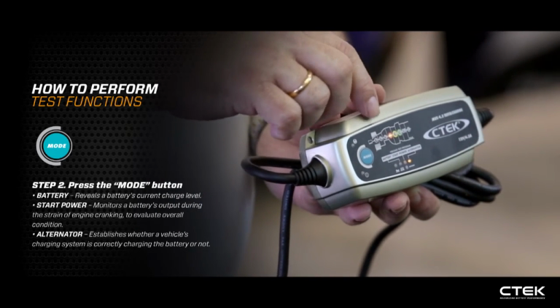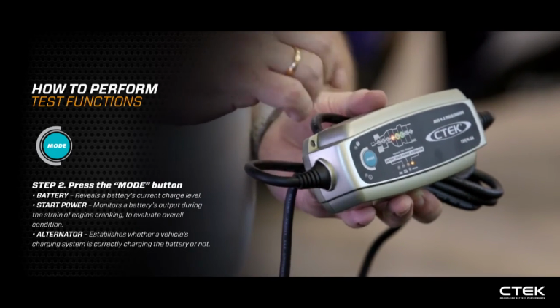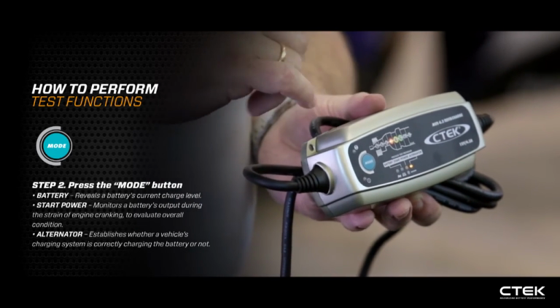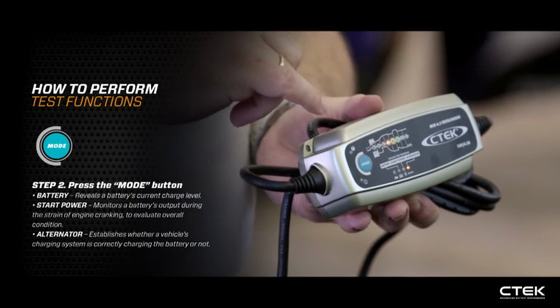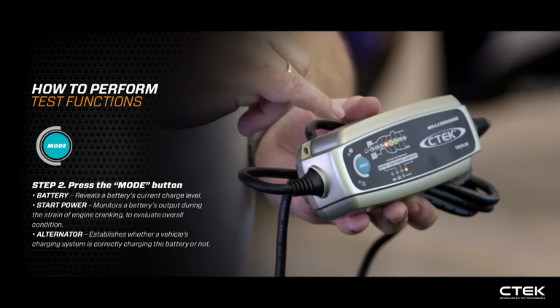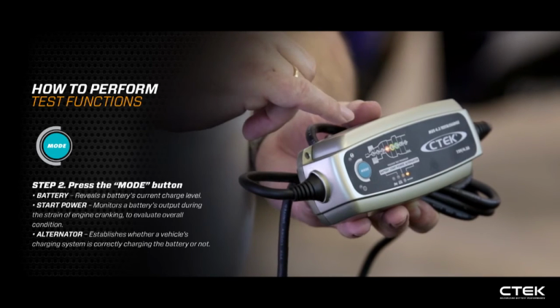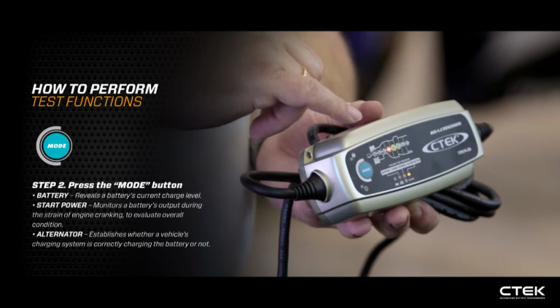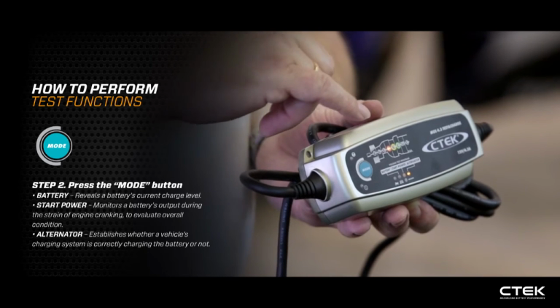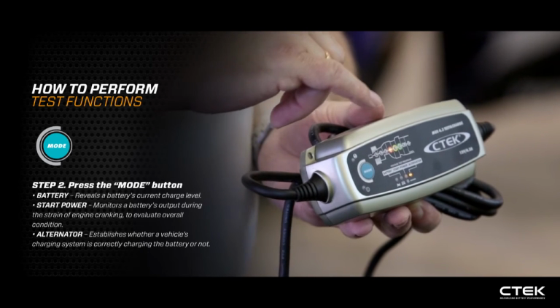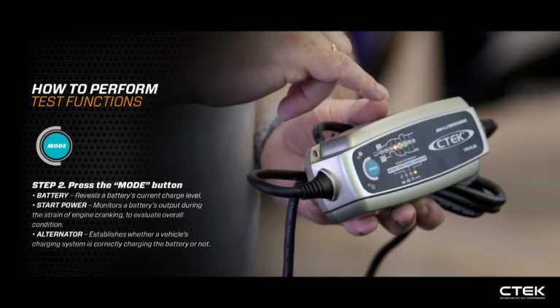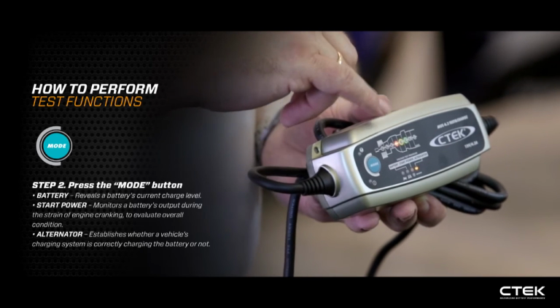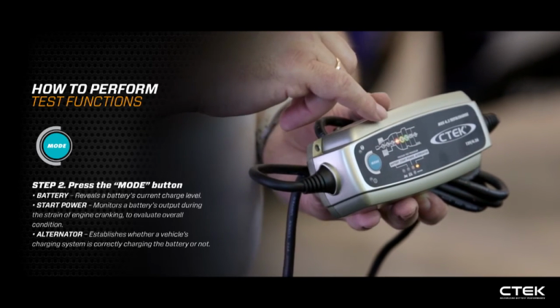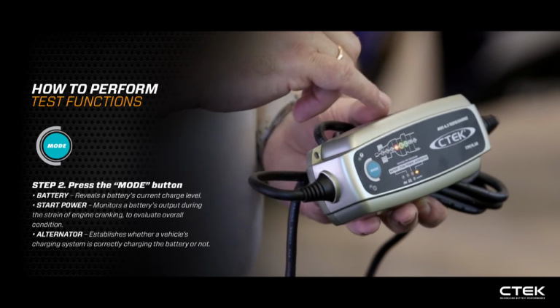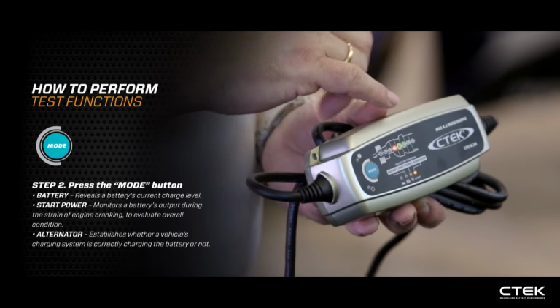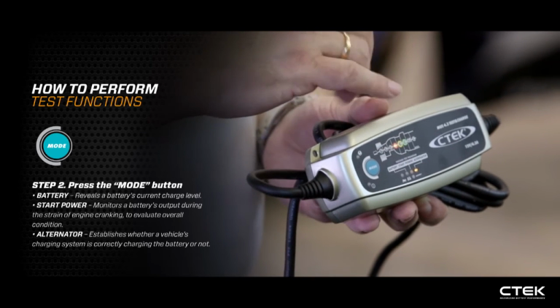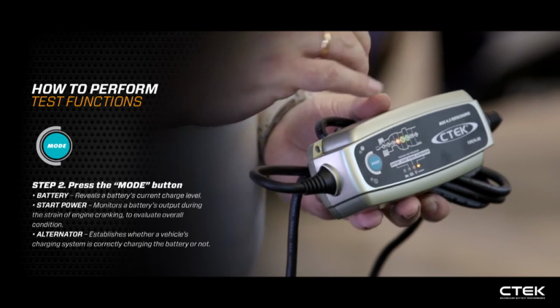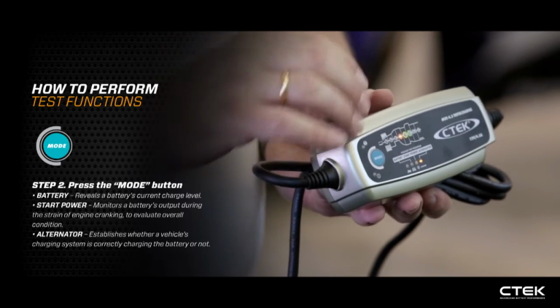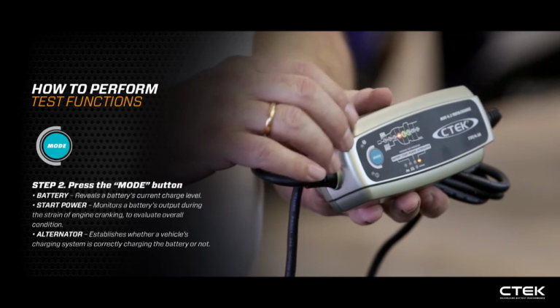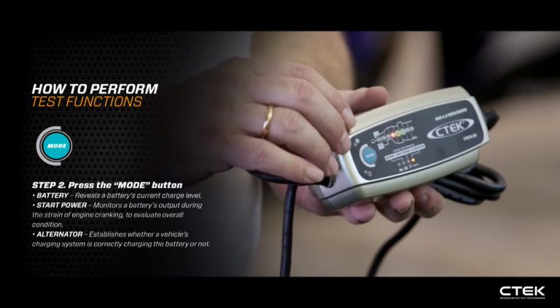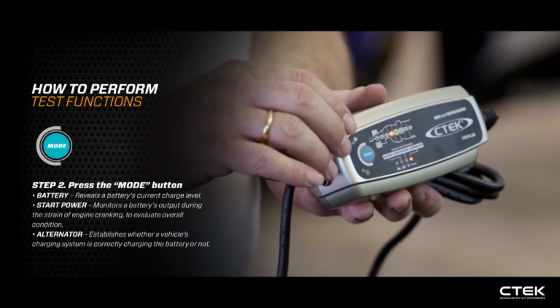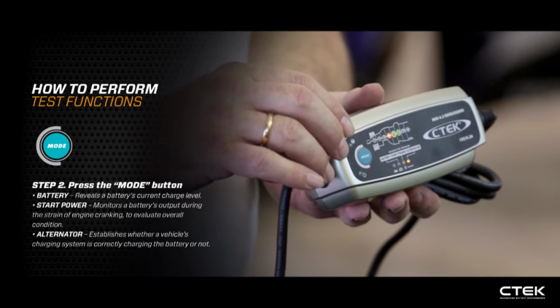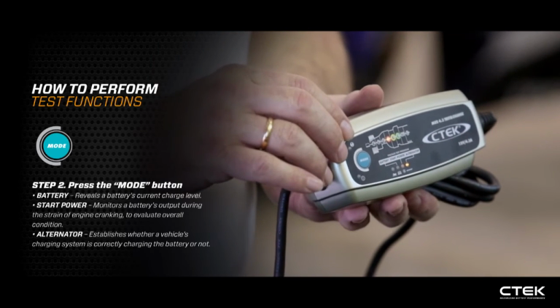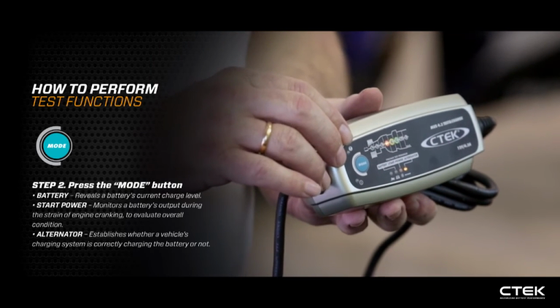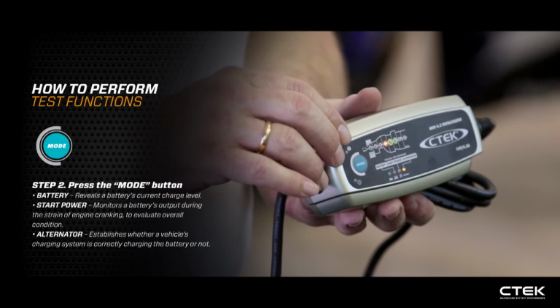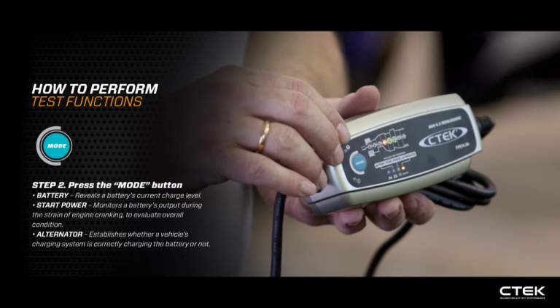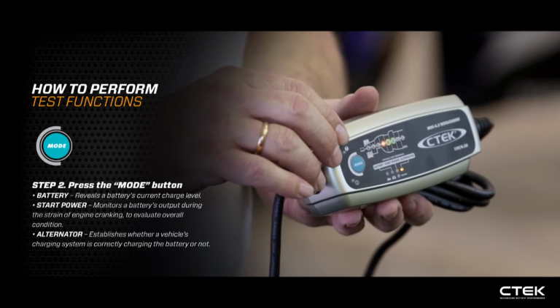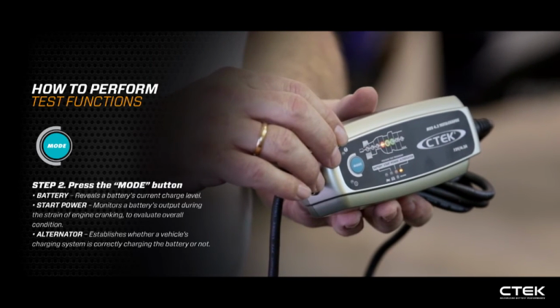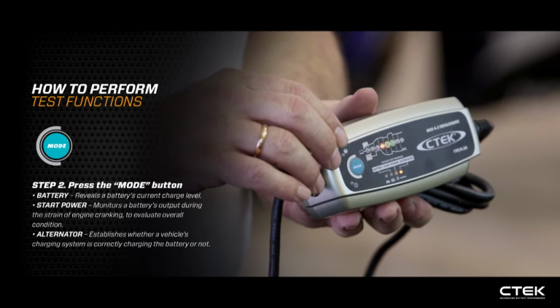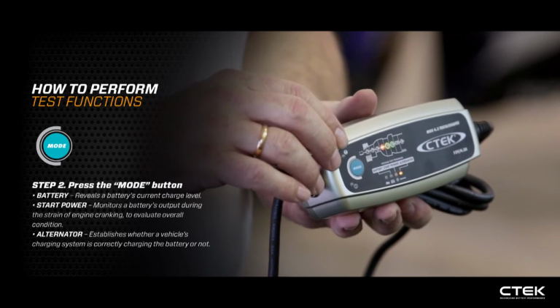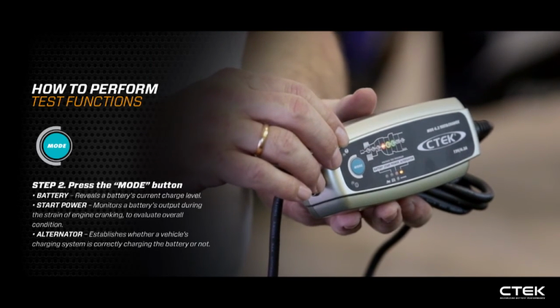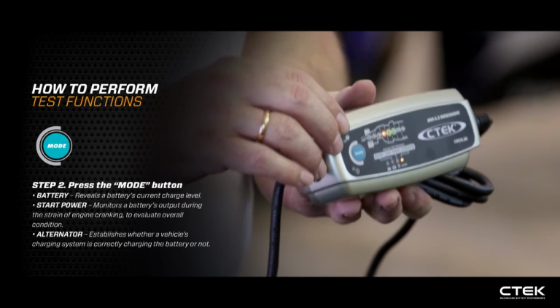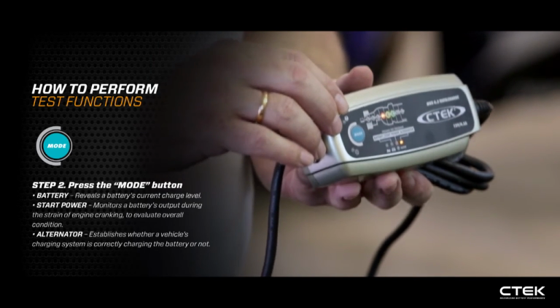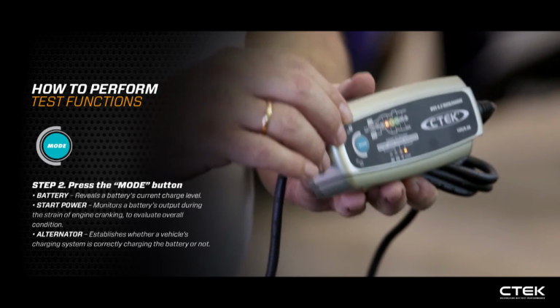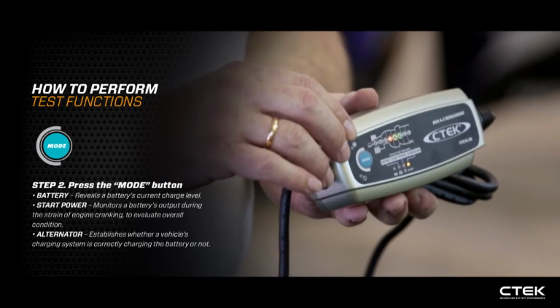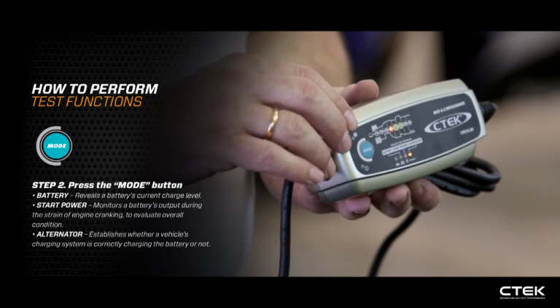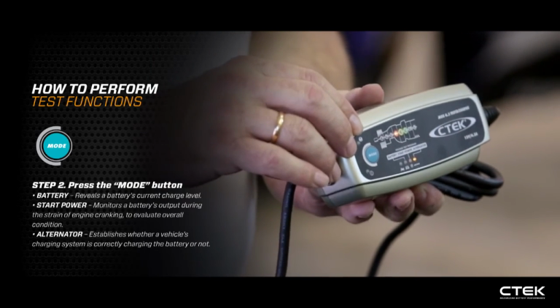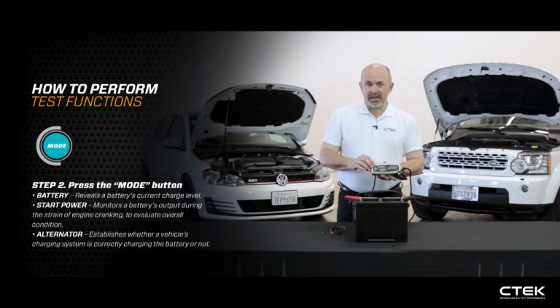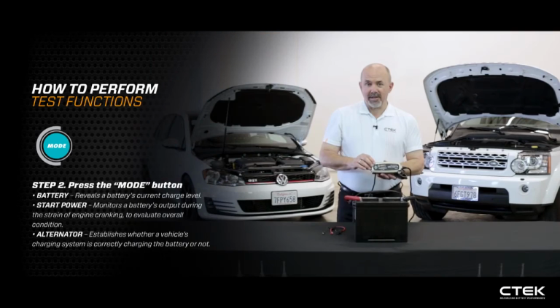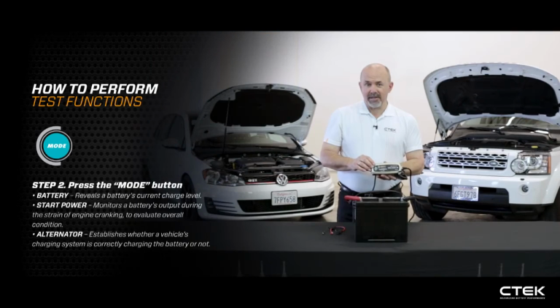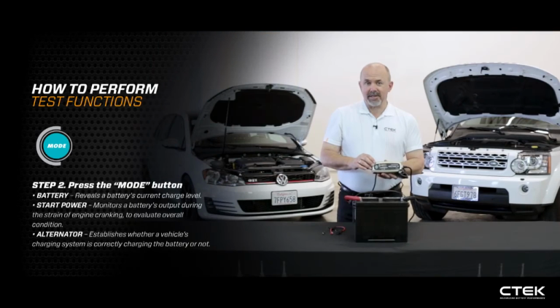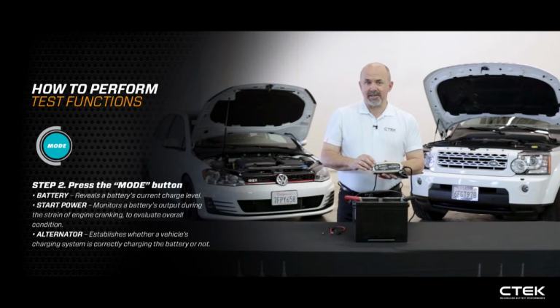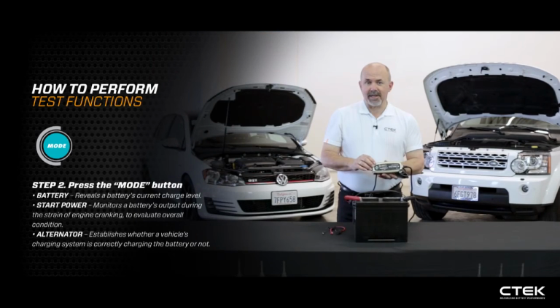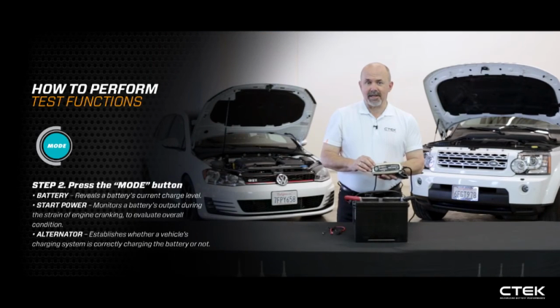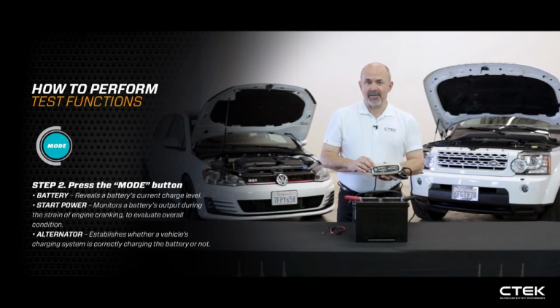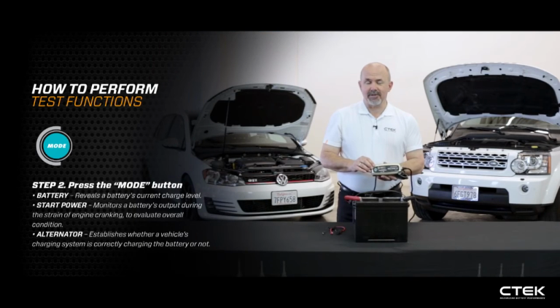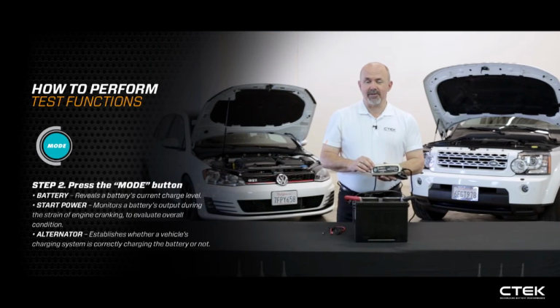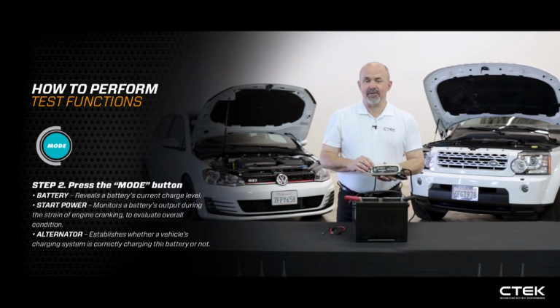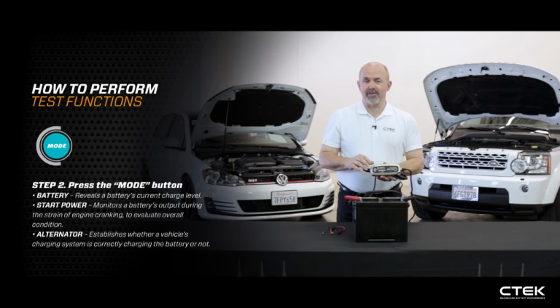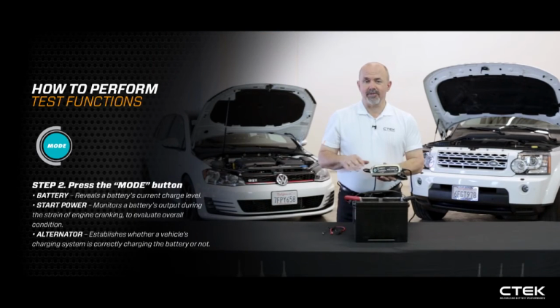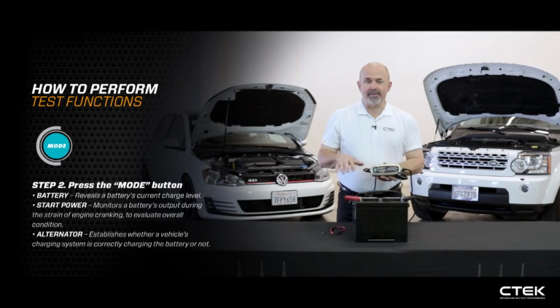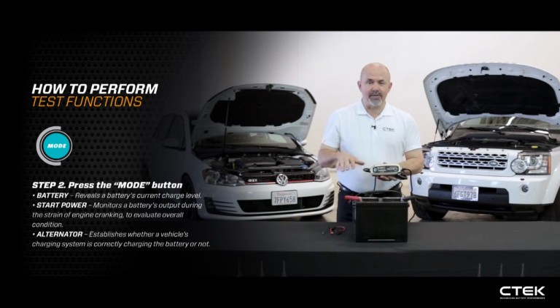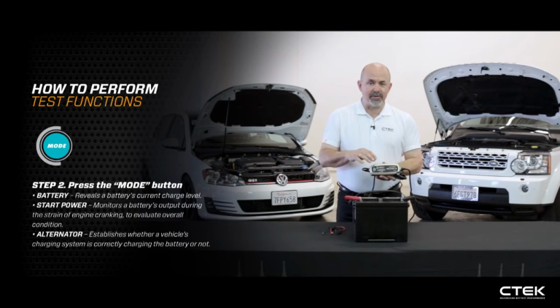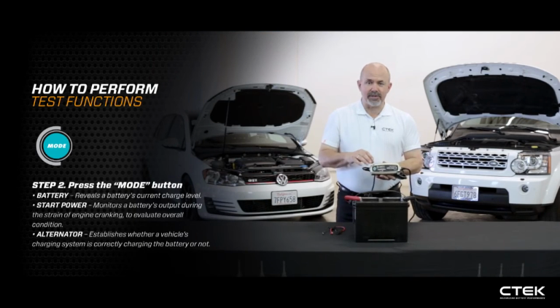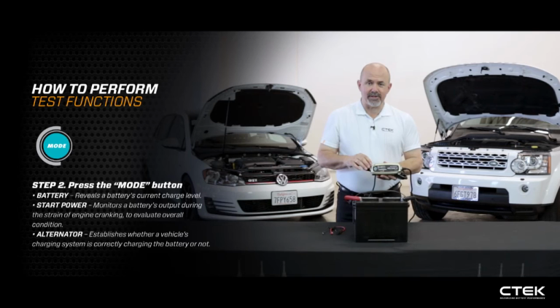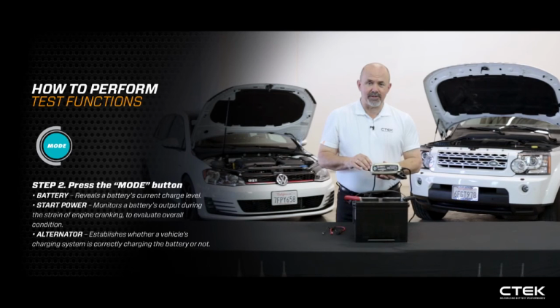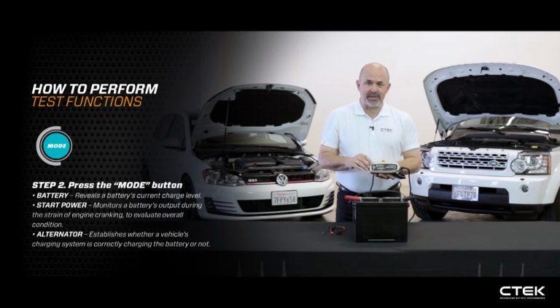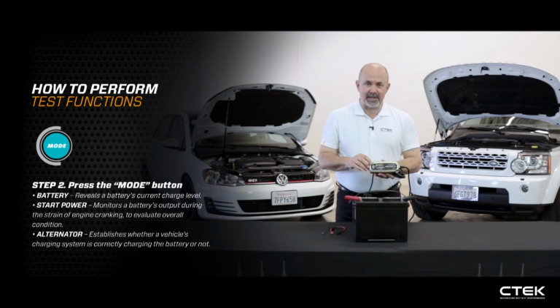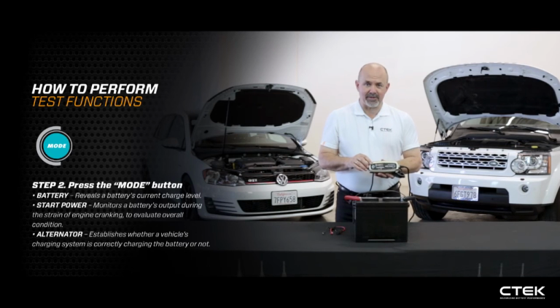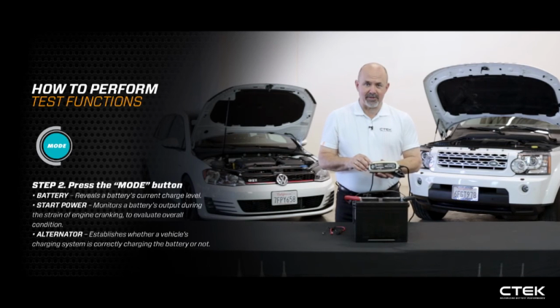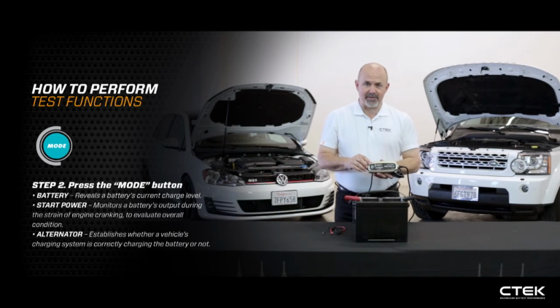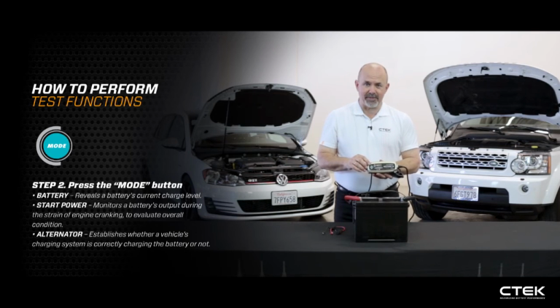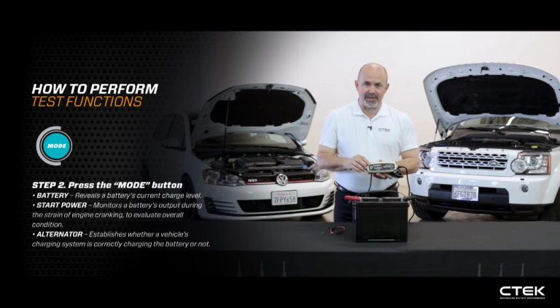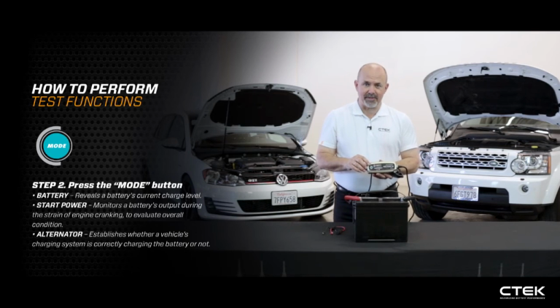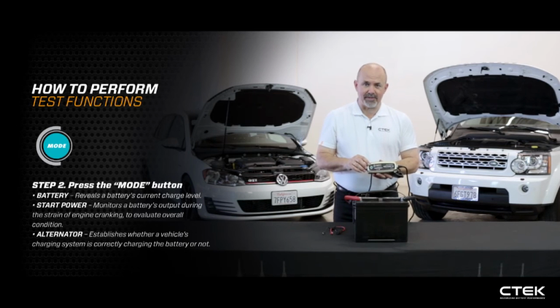The alternator test will check the output of the alternator and give you a decision — either red, yellow, or green. So within 90 seconds you can do a full system test on your vehicle and narrow down any starting fault that you may have.